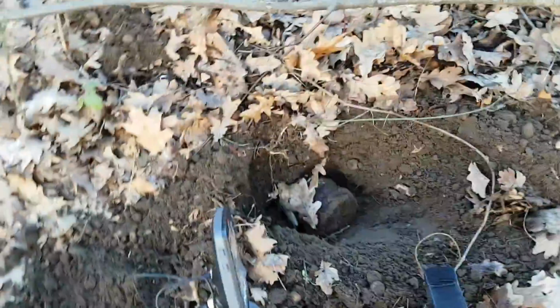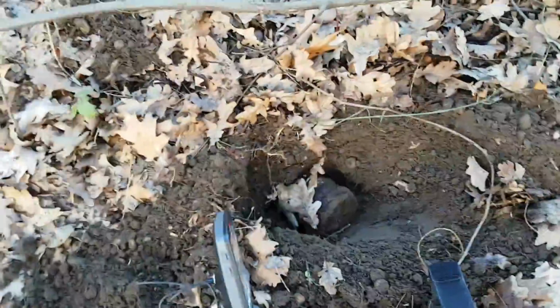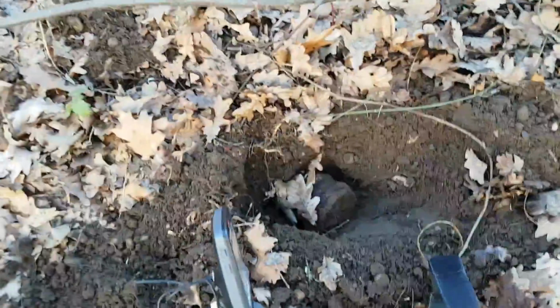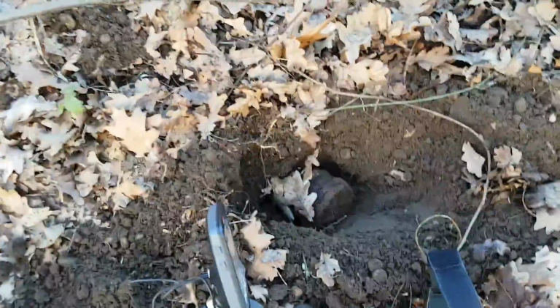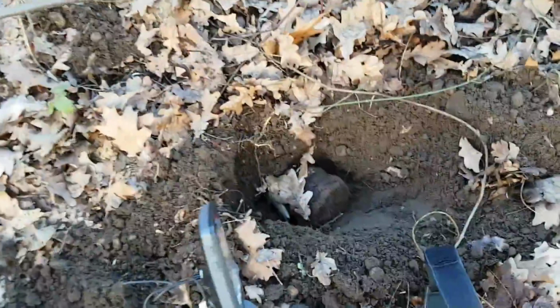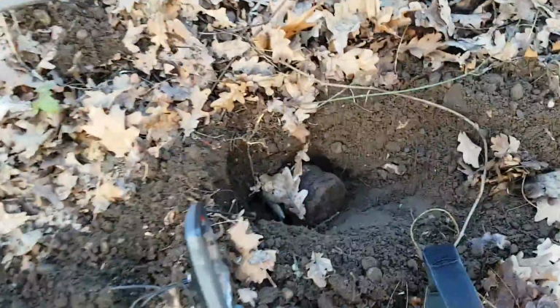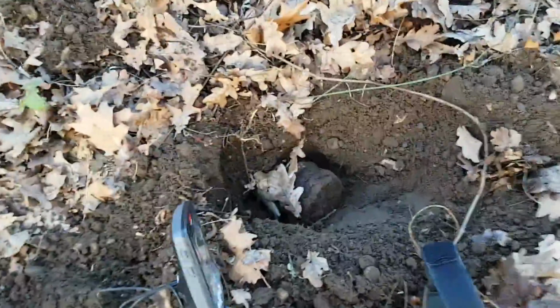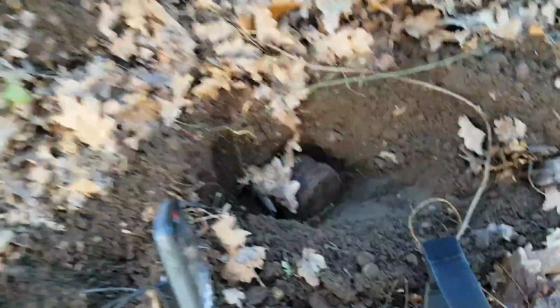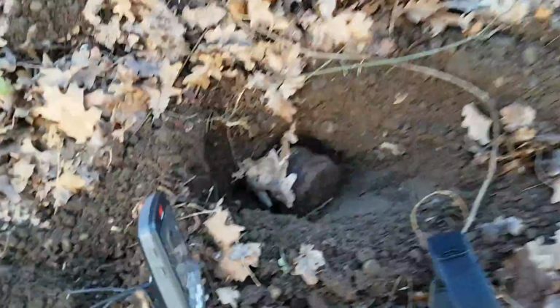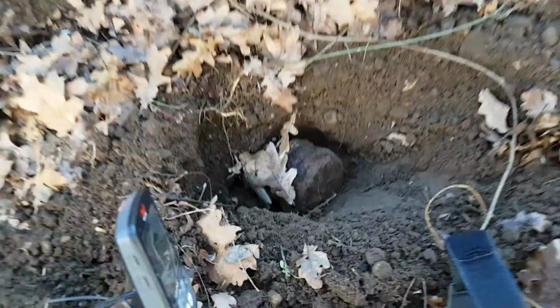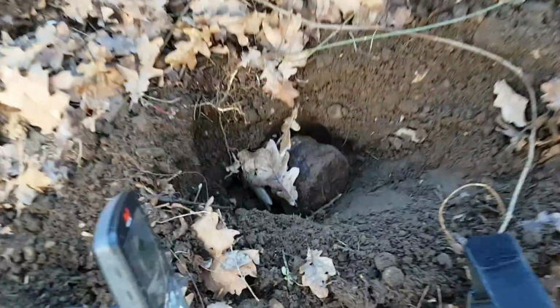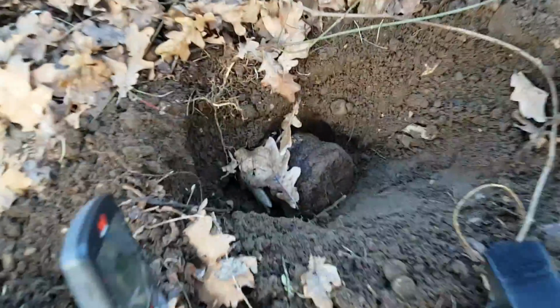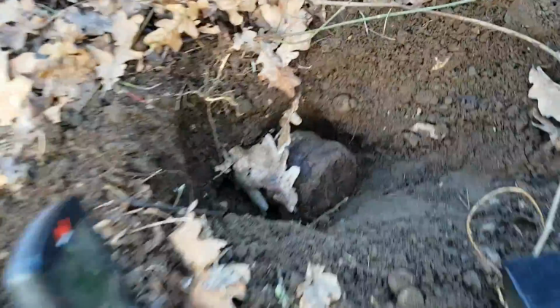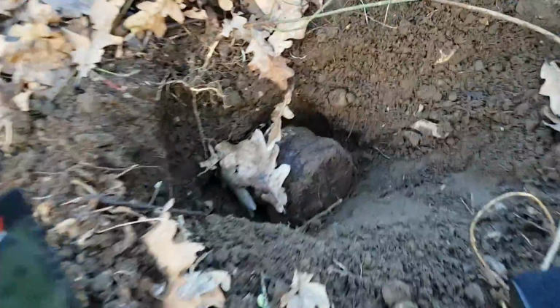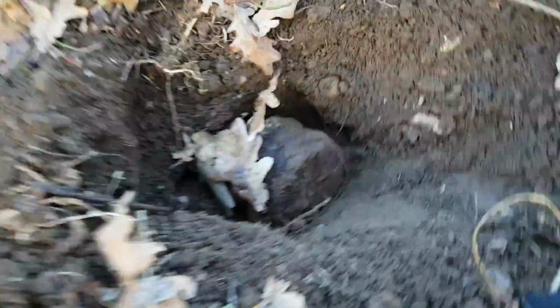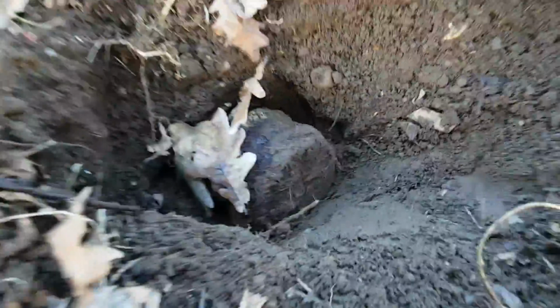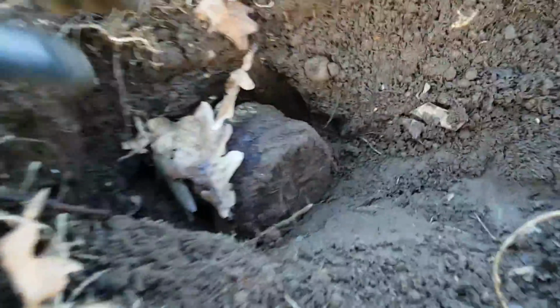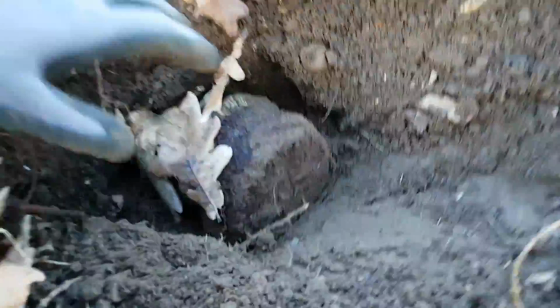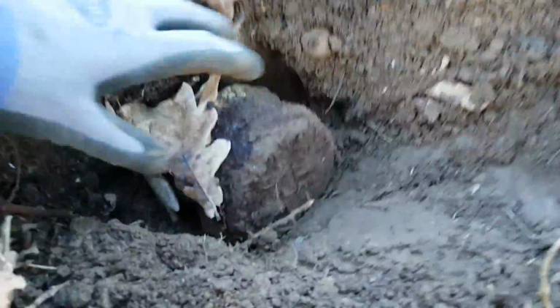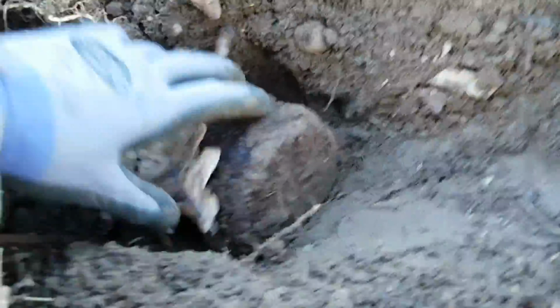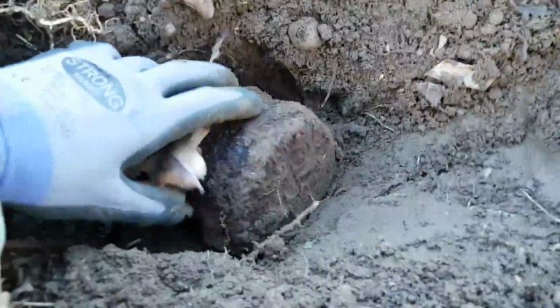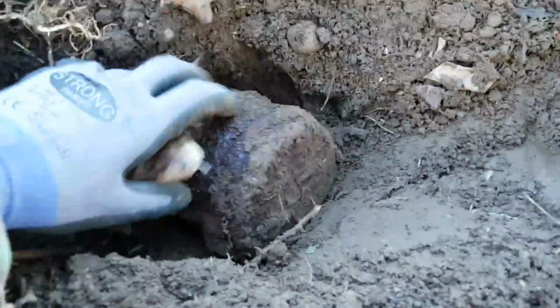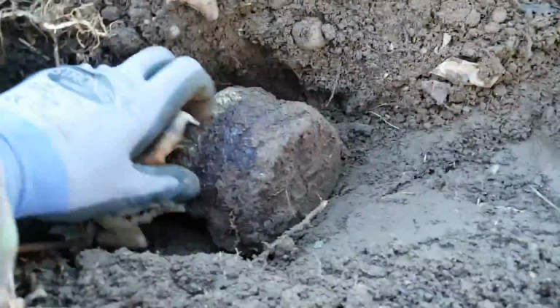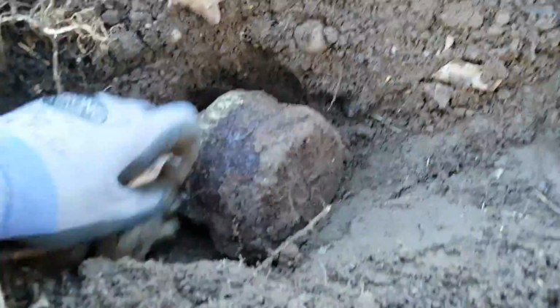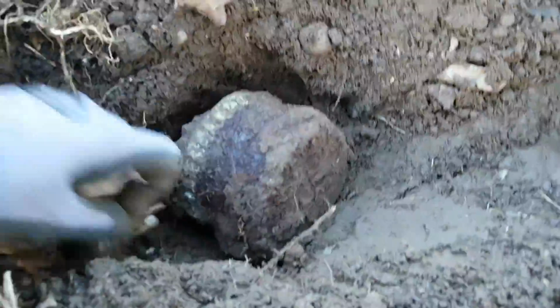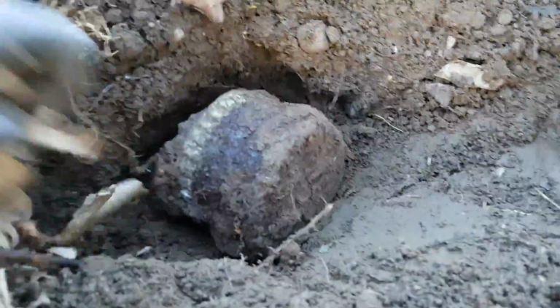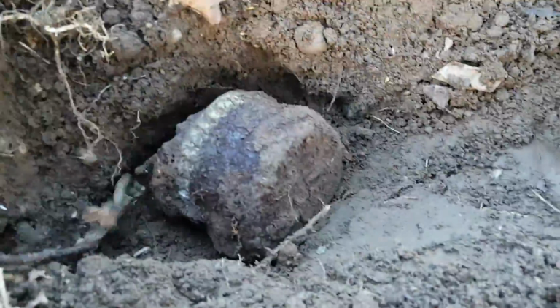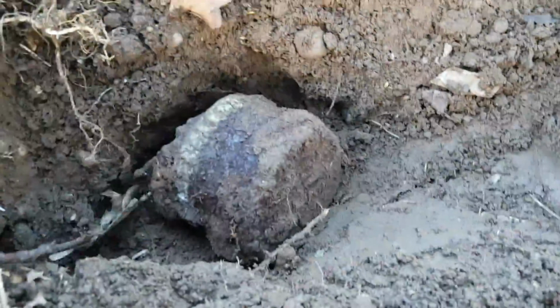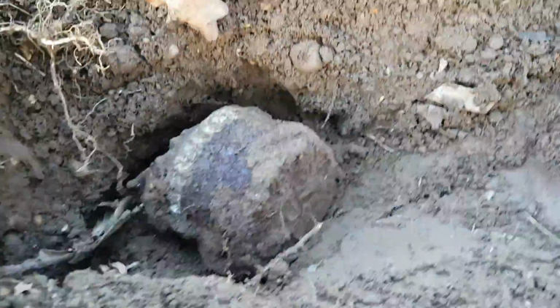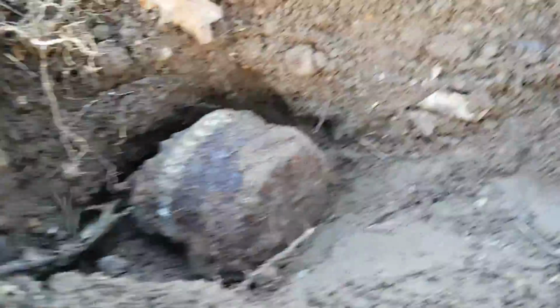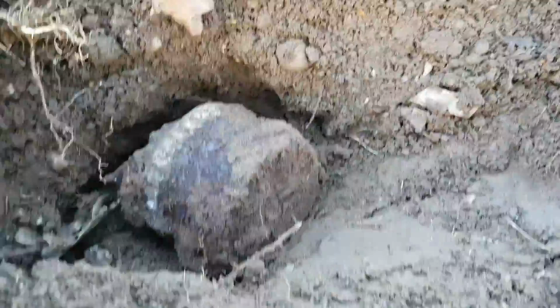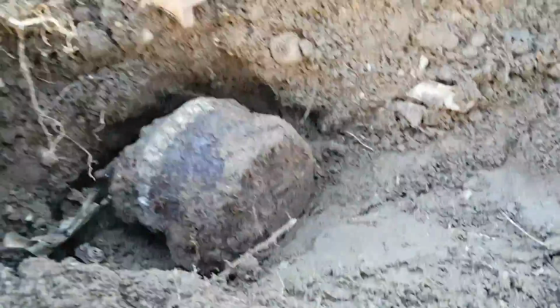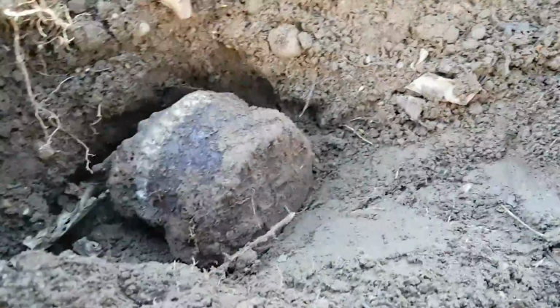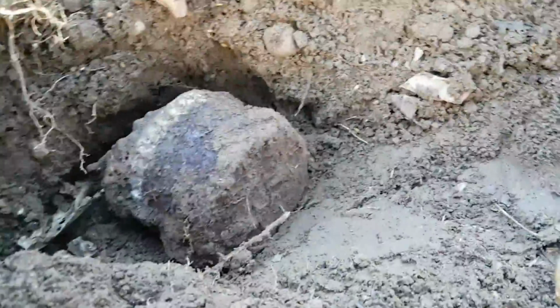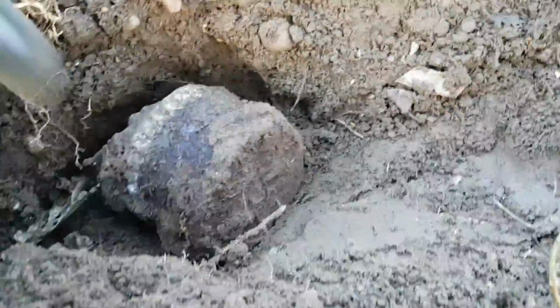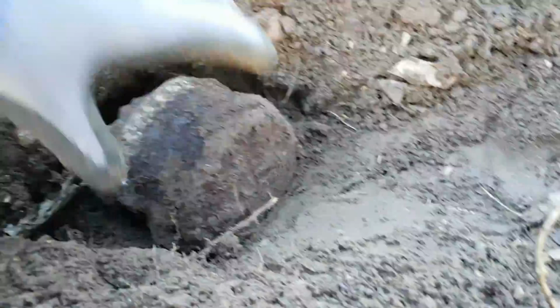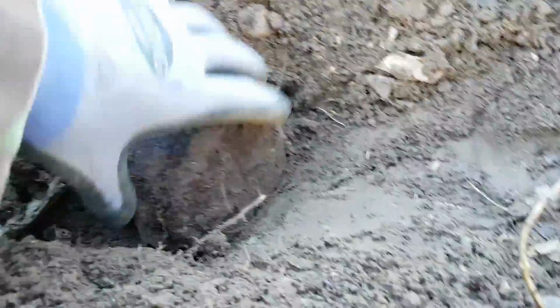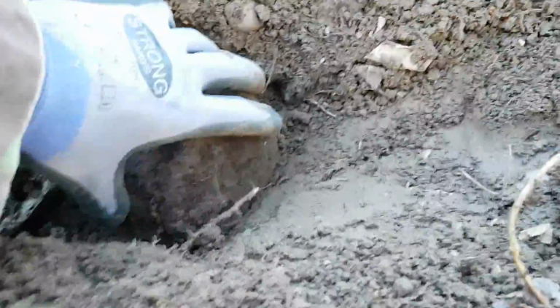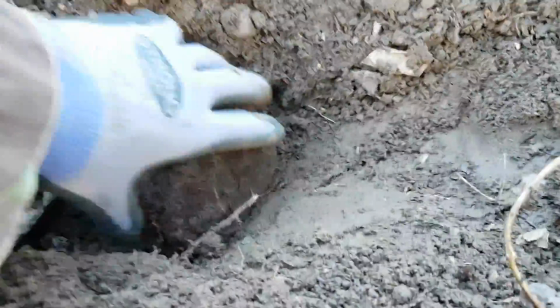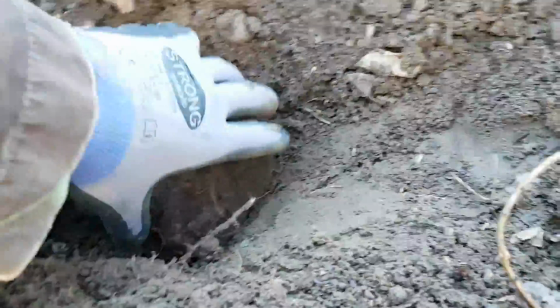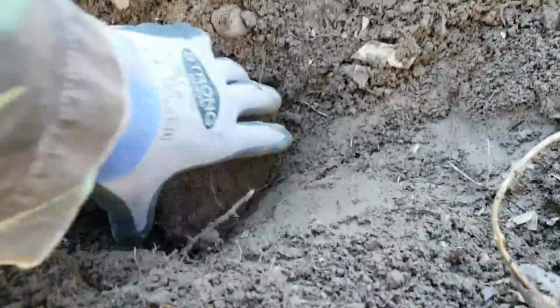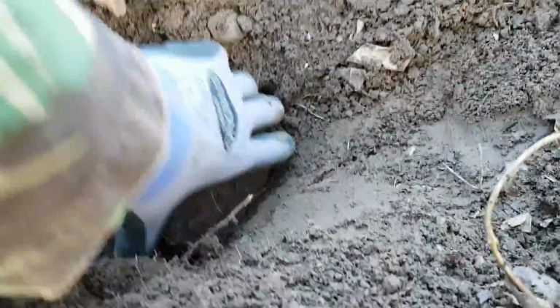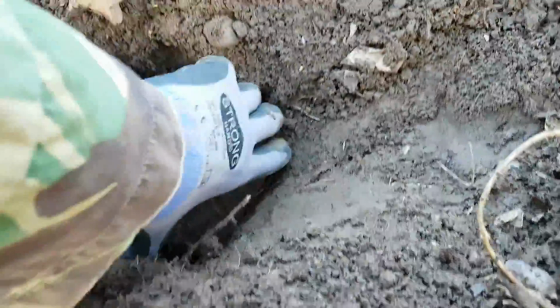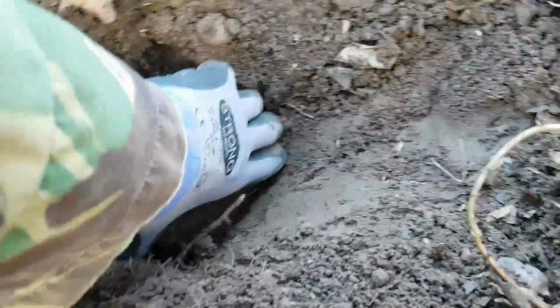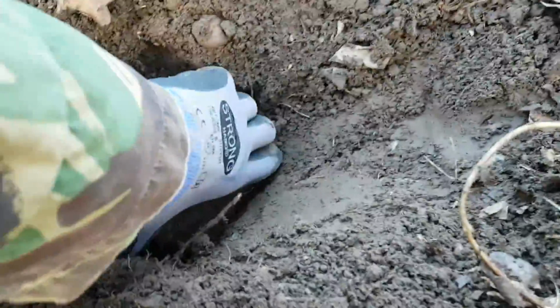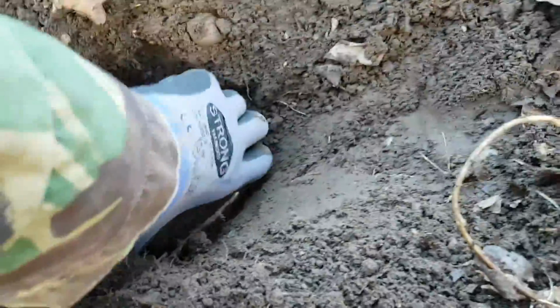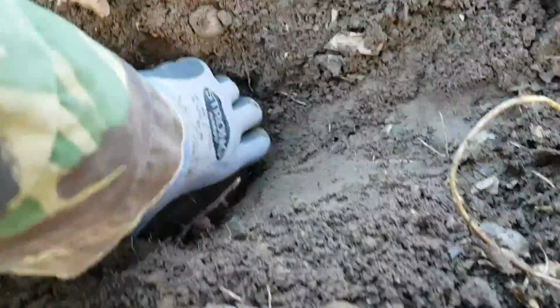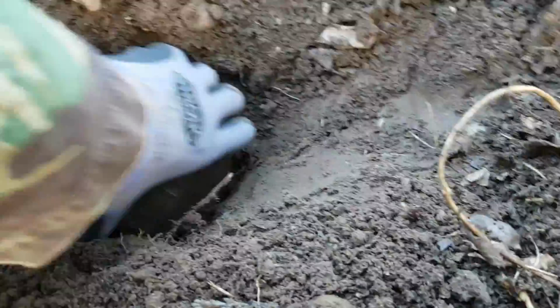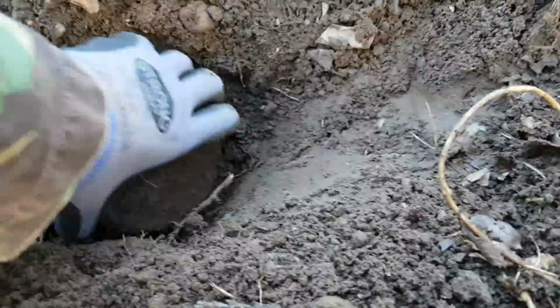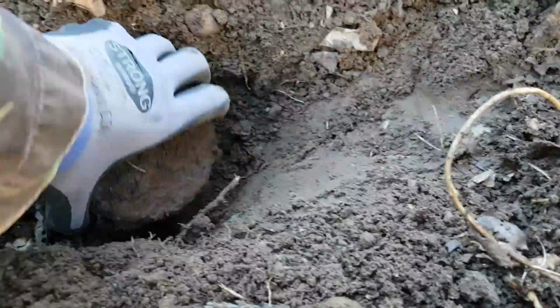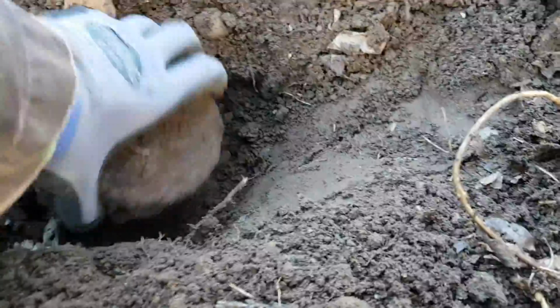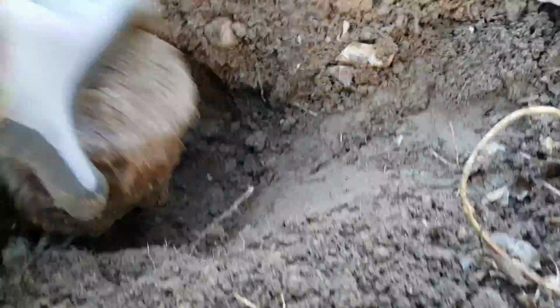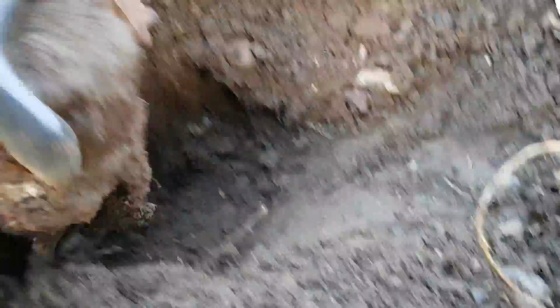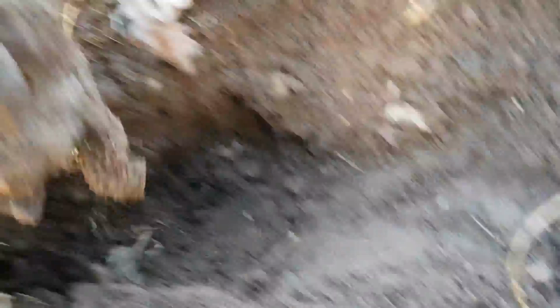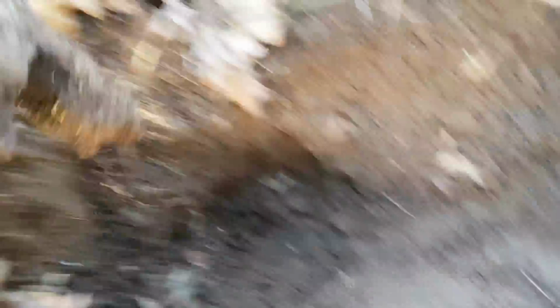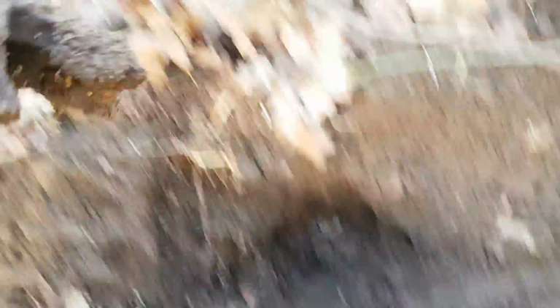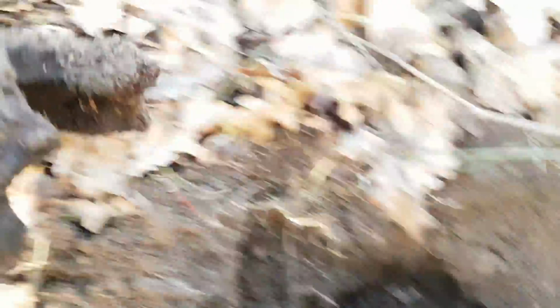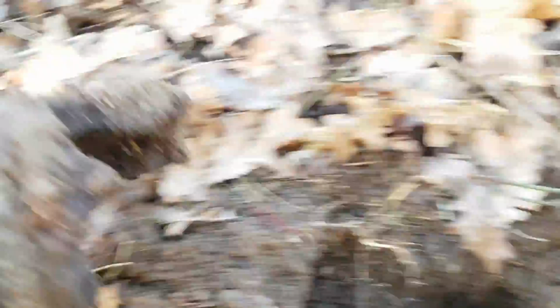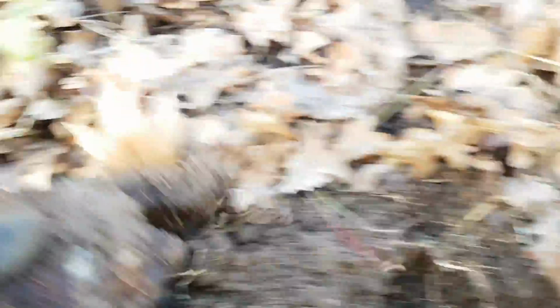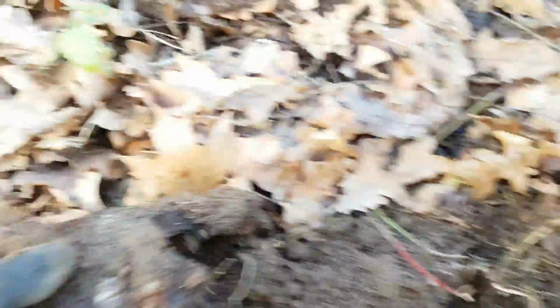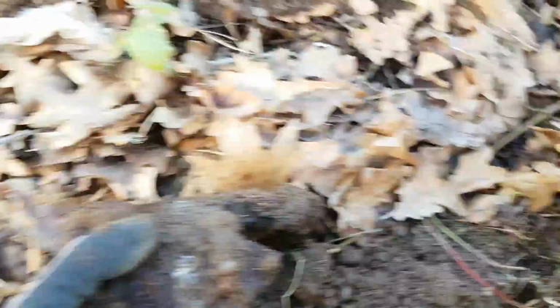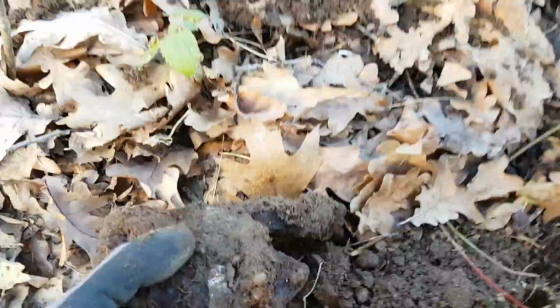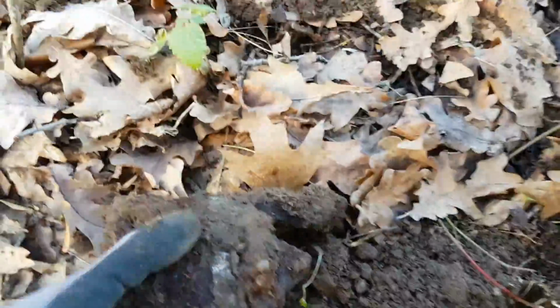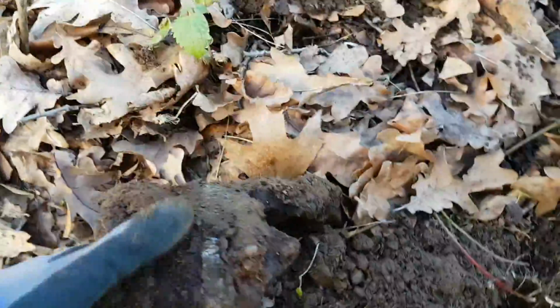Really big find — it's shrapnel from a 122mm. Oh man, it's heavy.